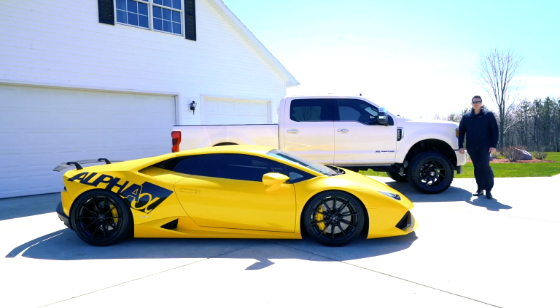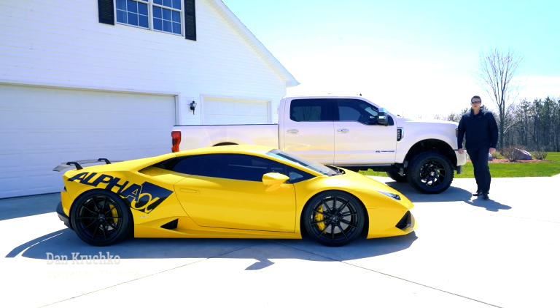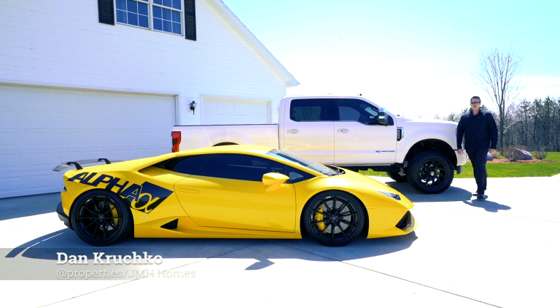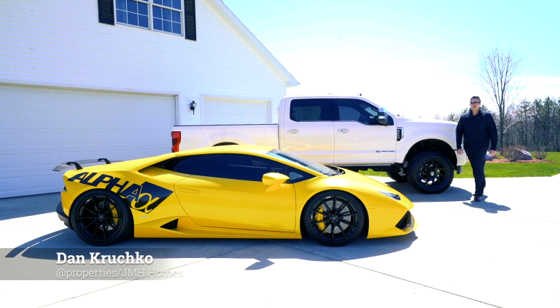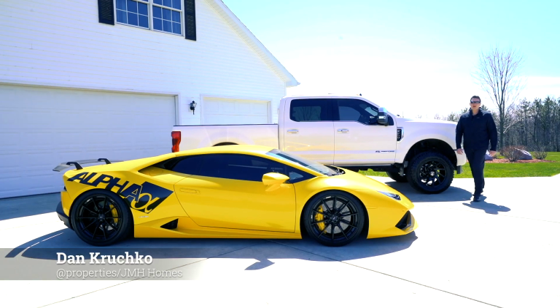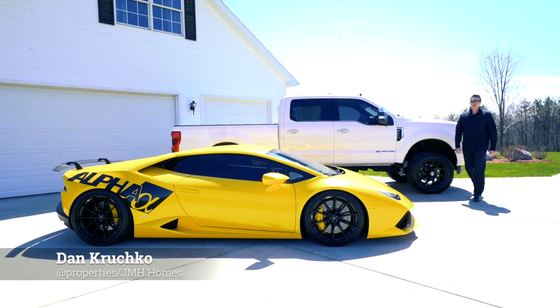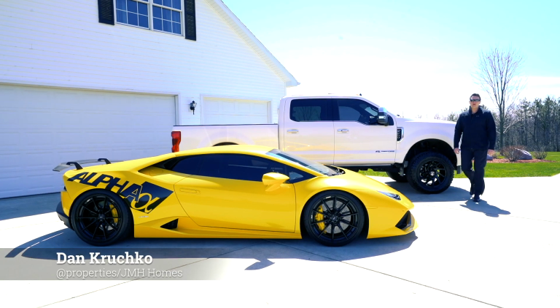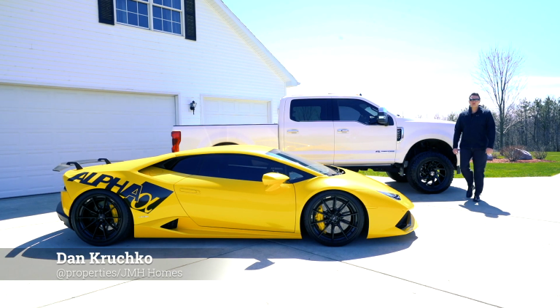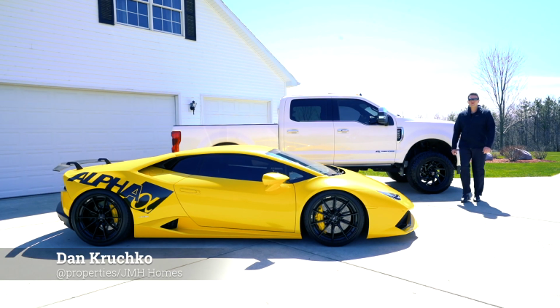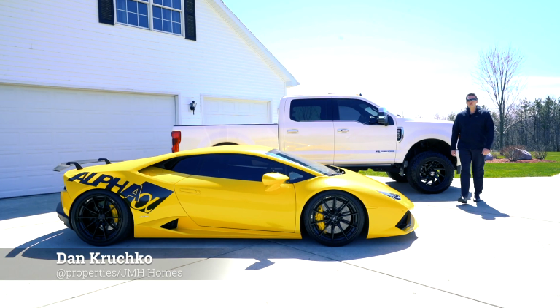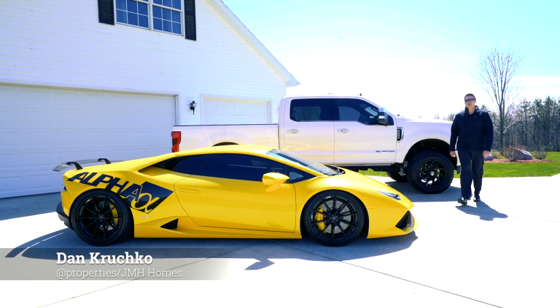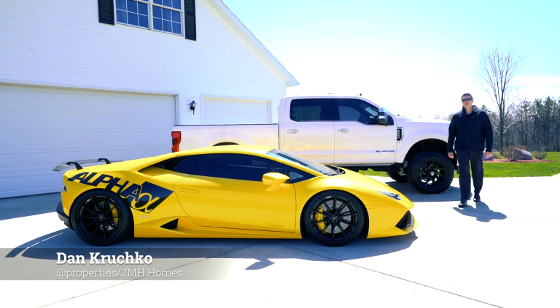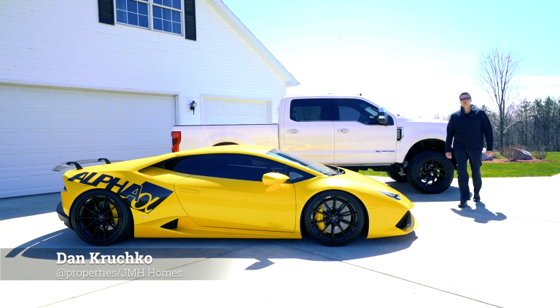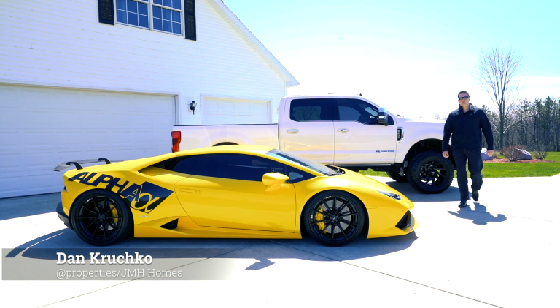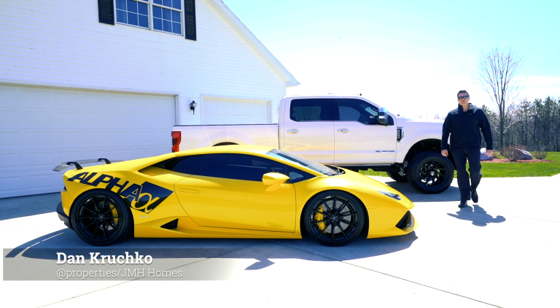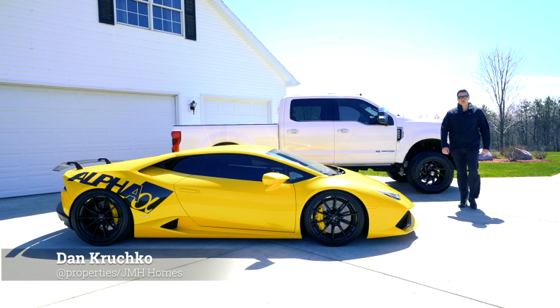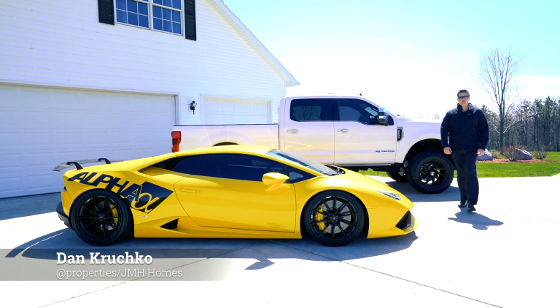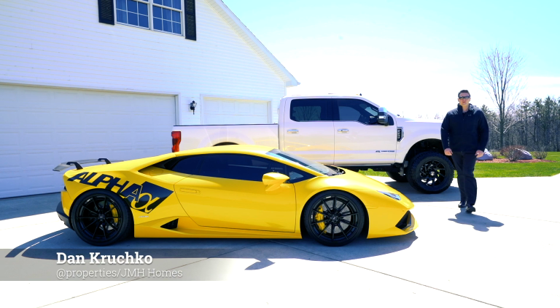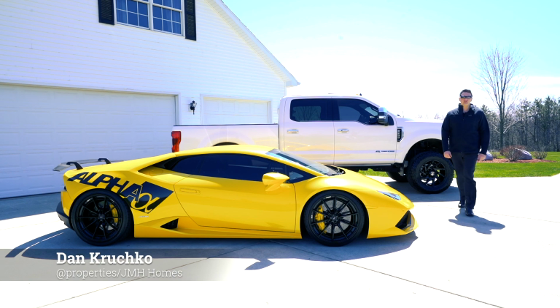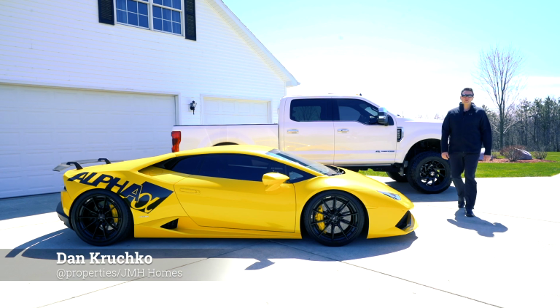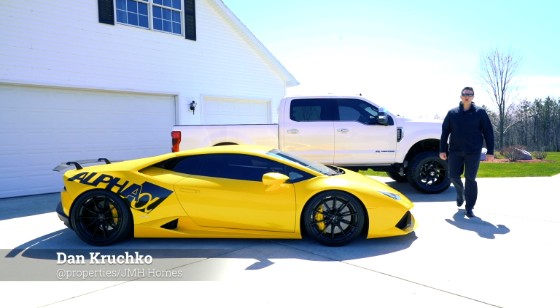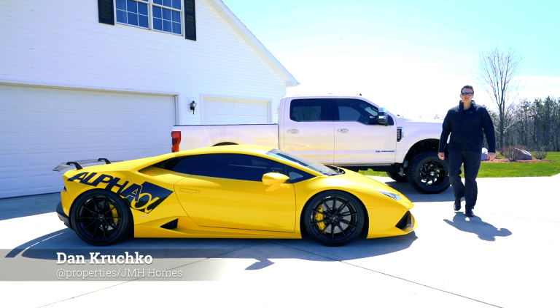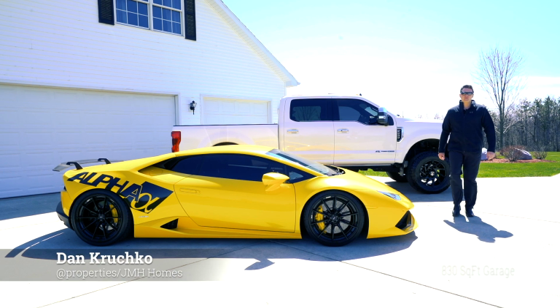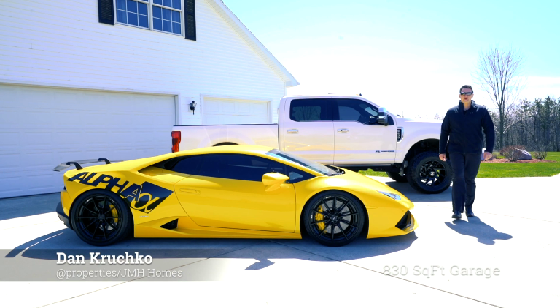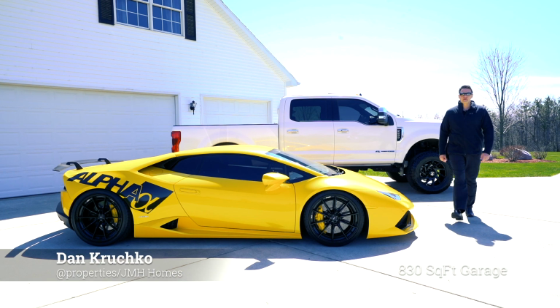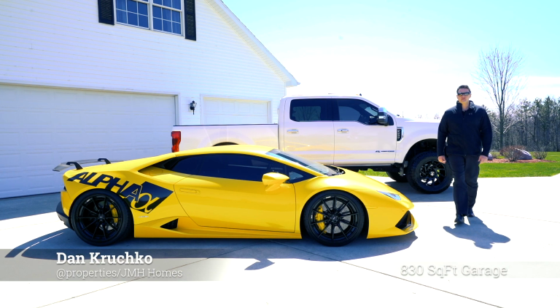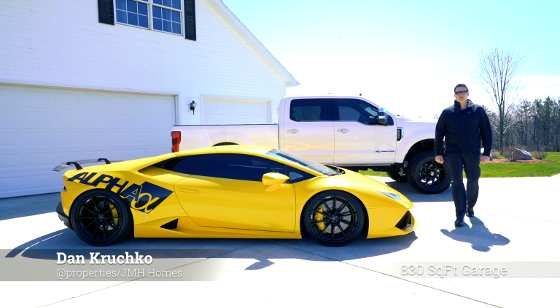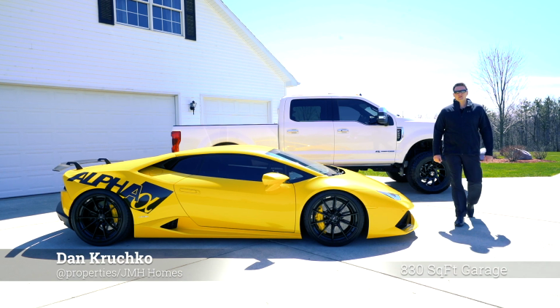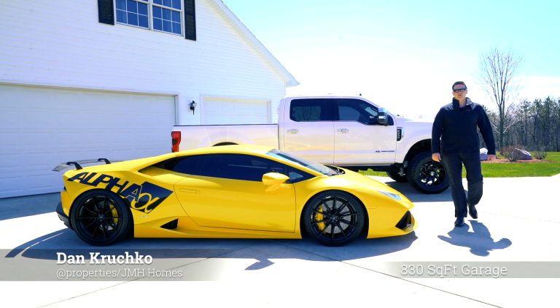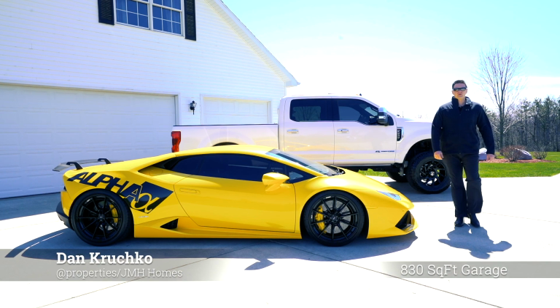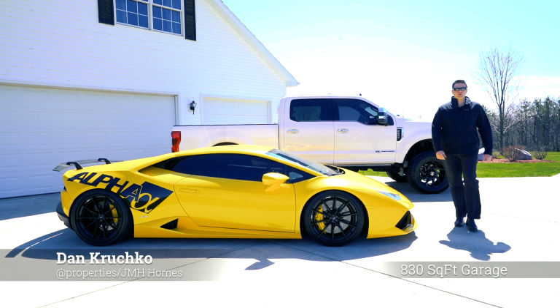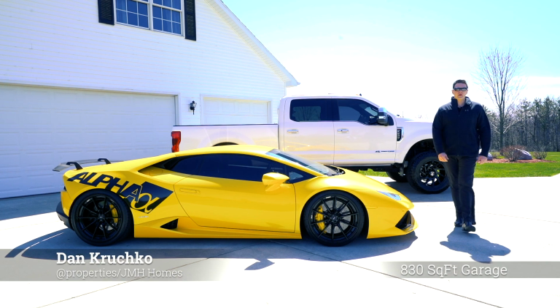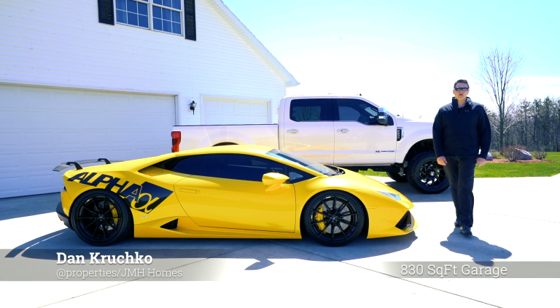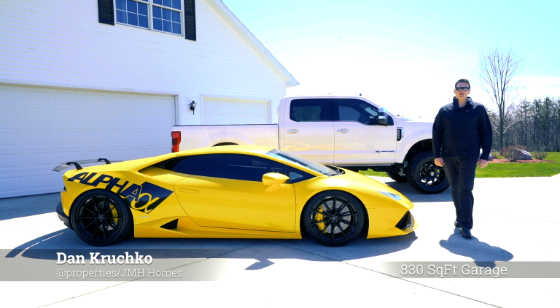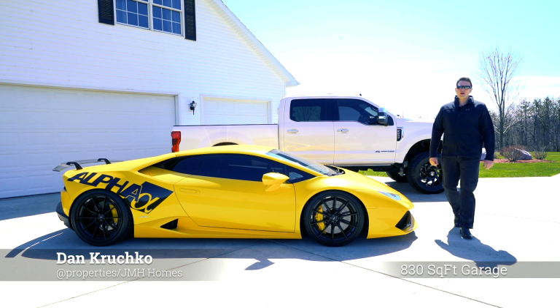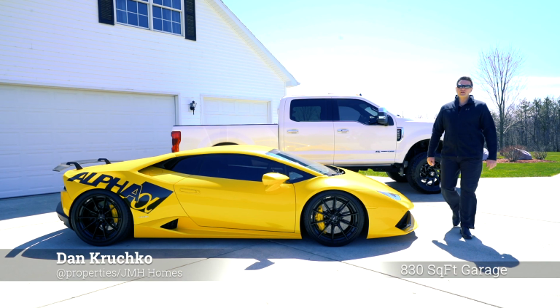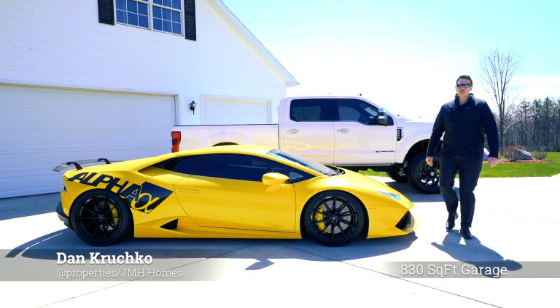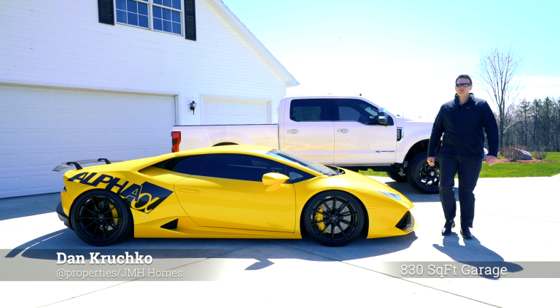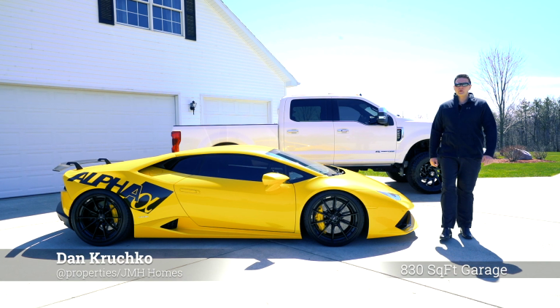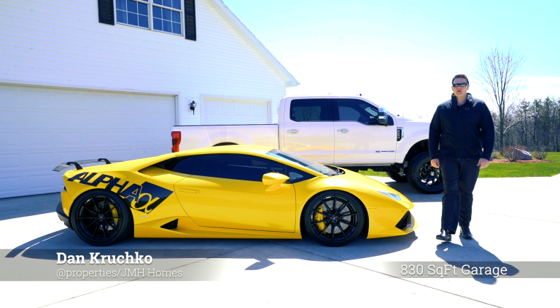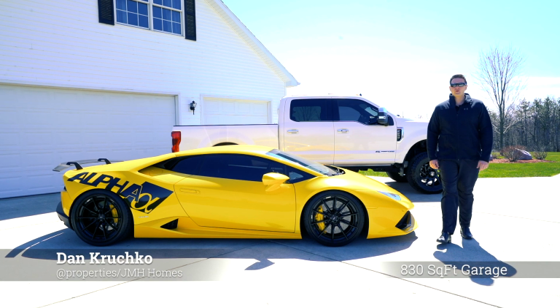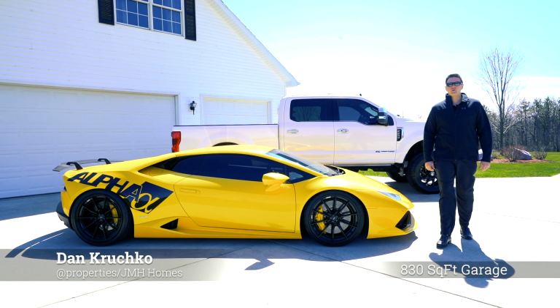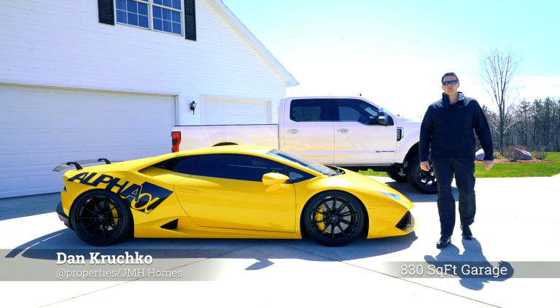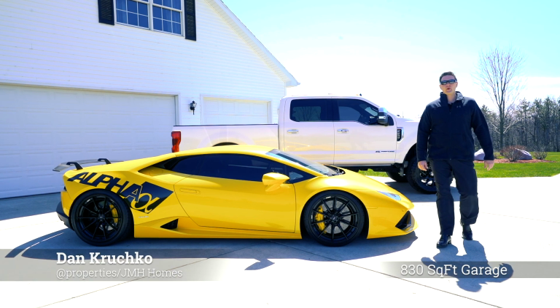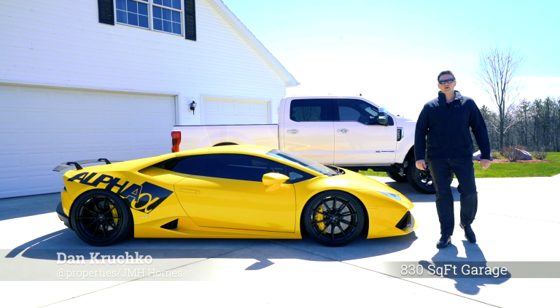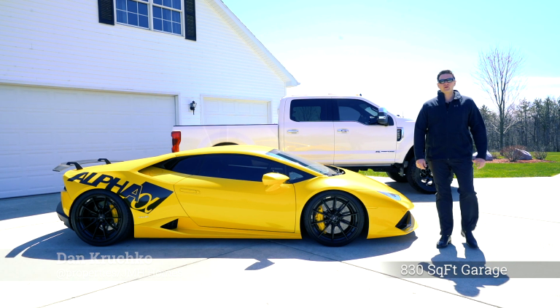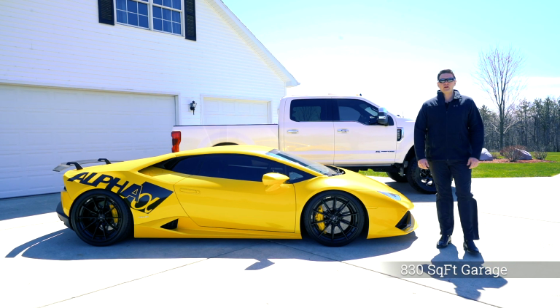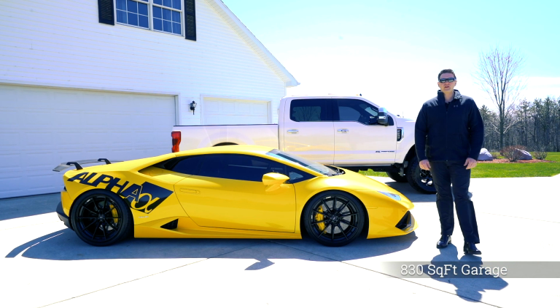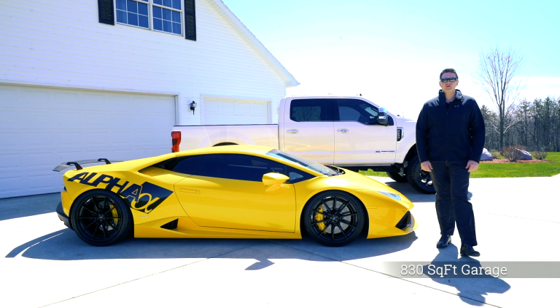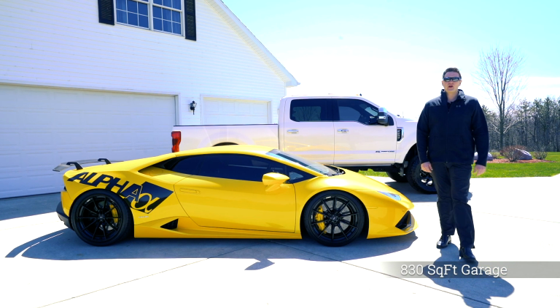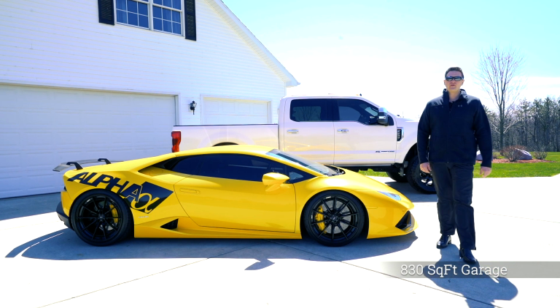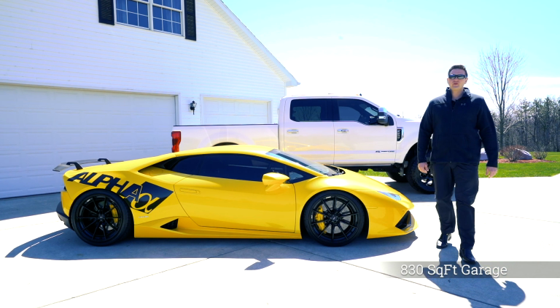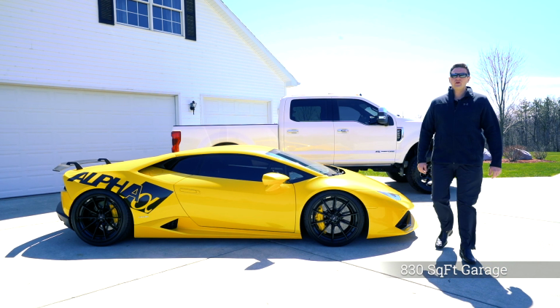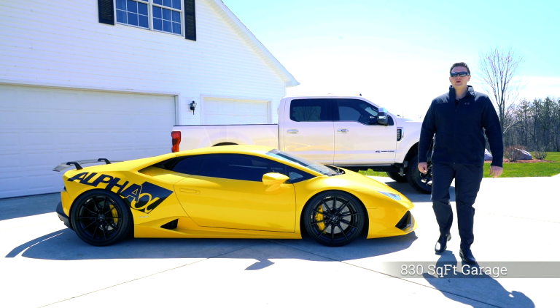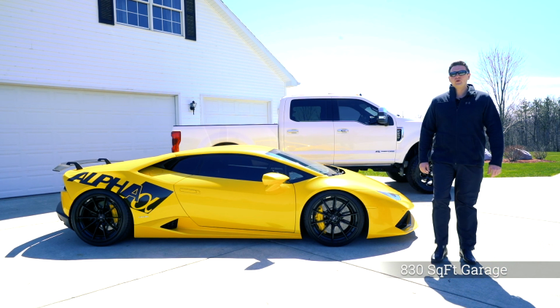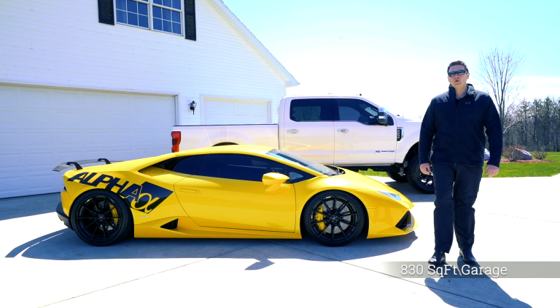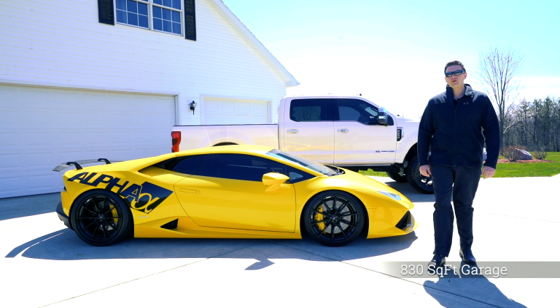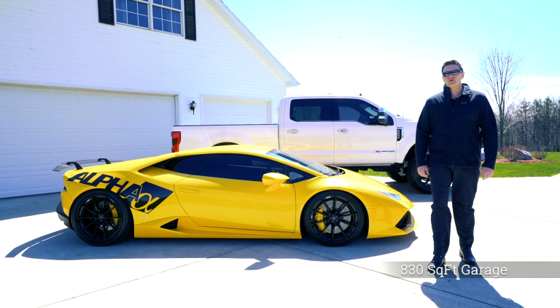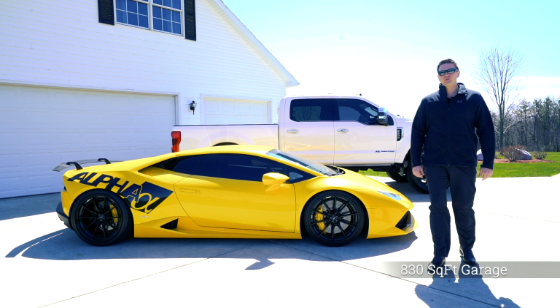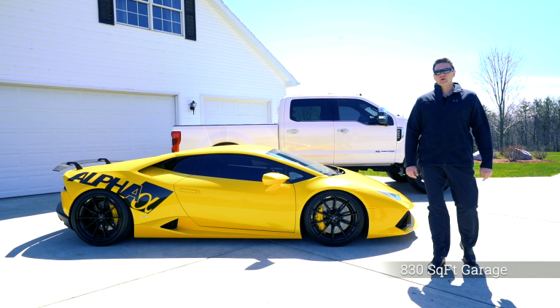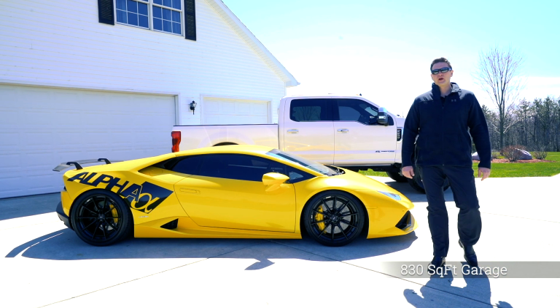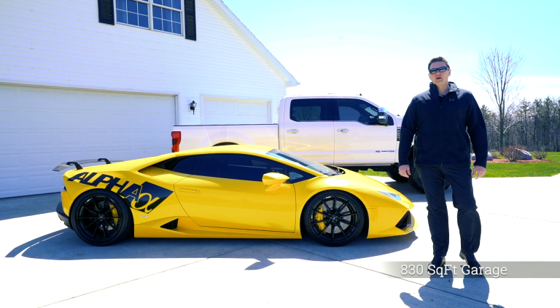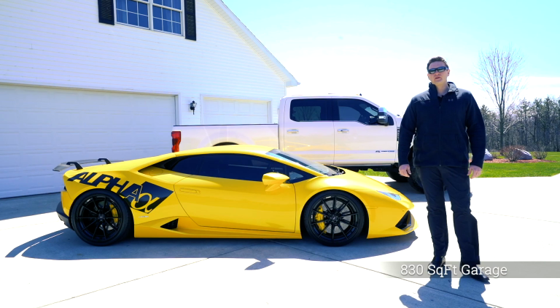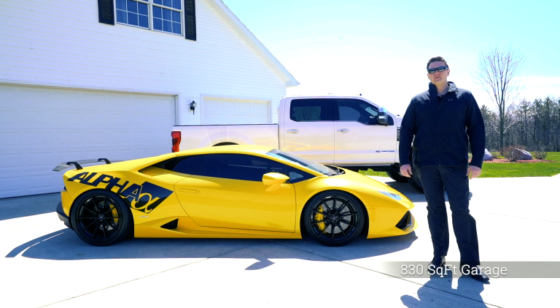With over 830 square feet of finished garage space, this three-car garage has plenty of room to park your daily driver or your supercar.